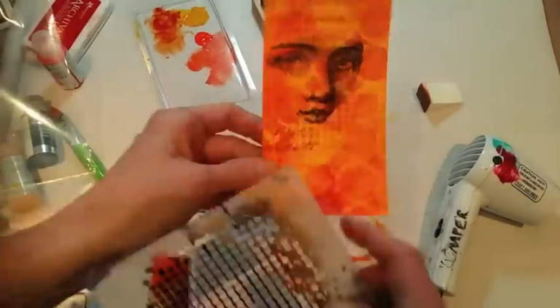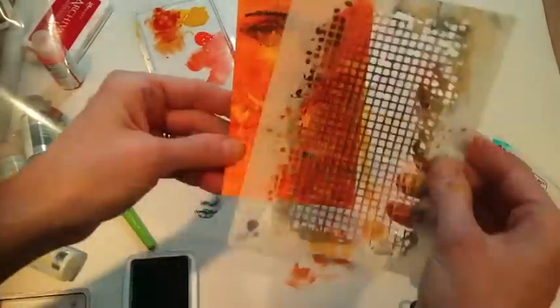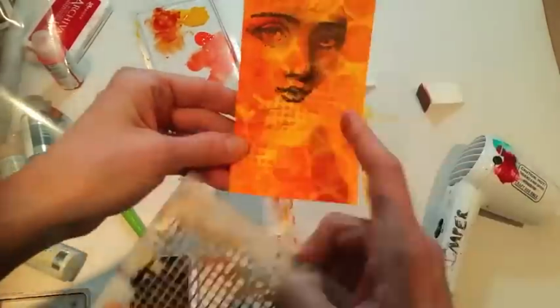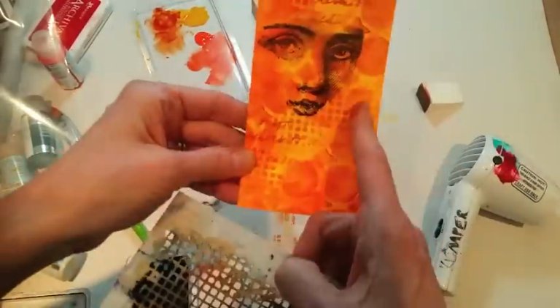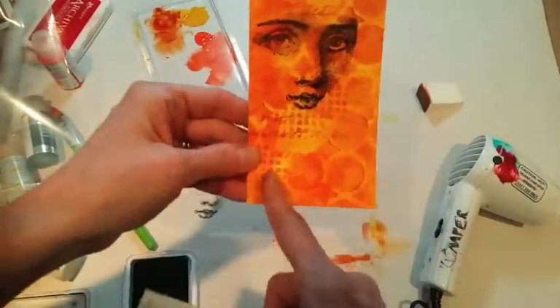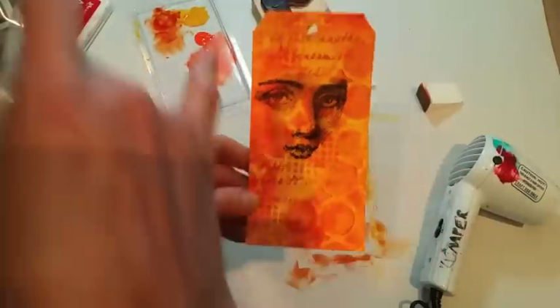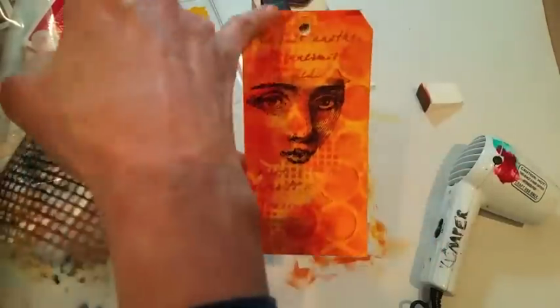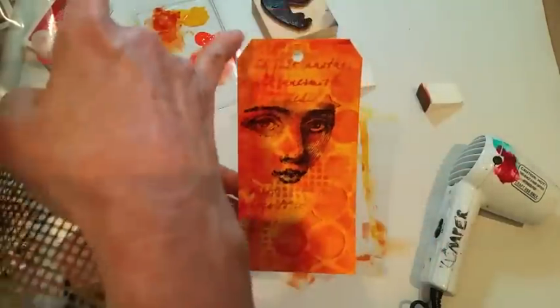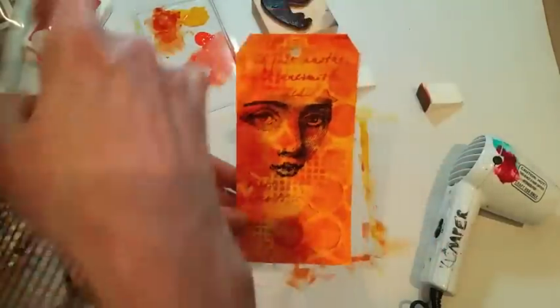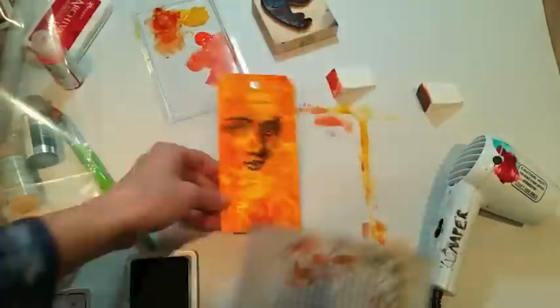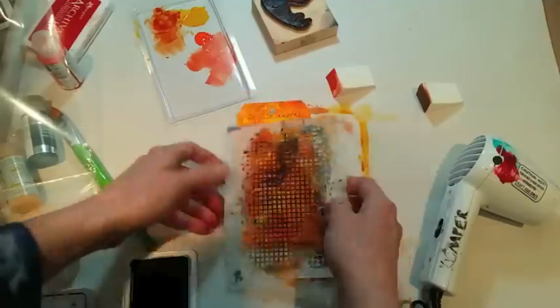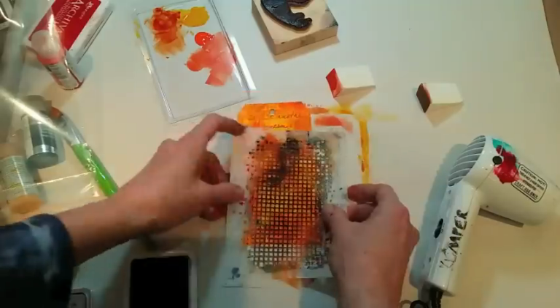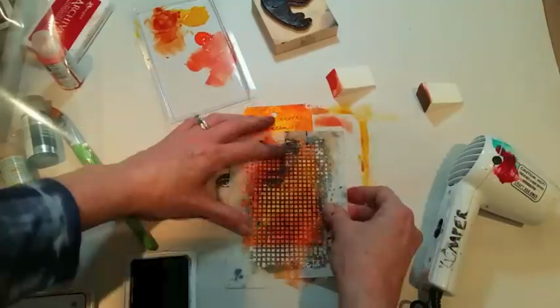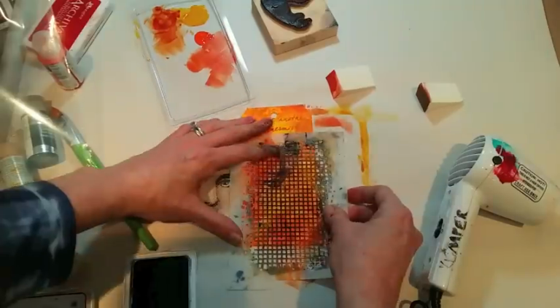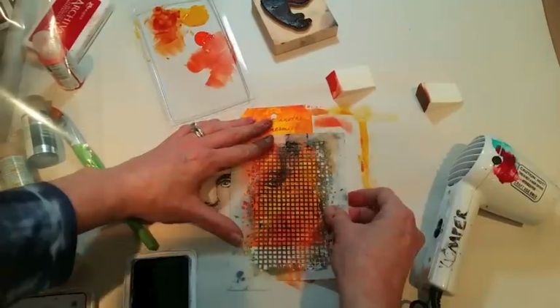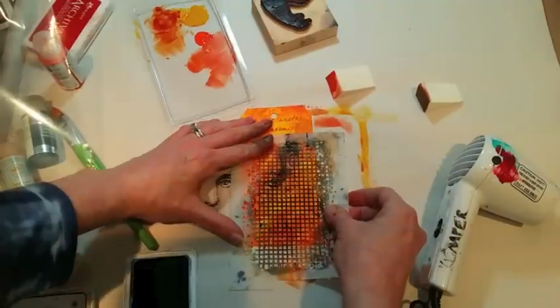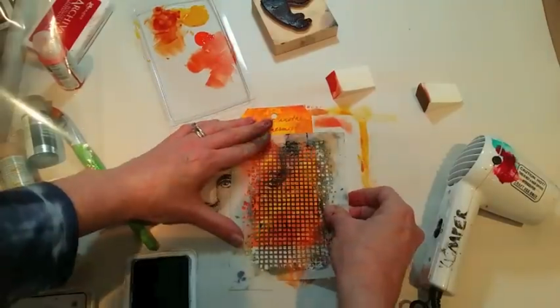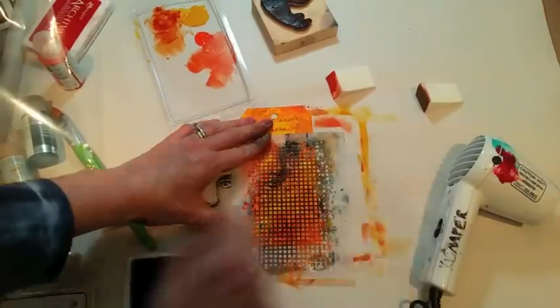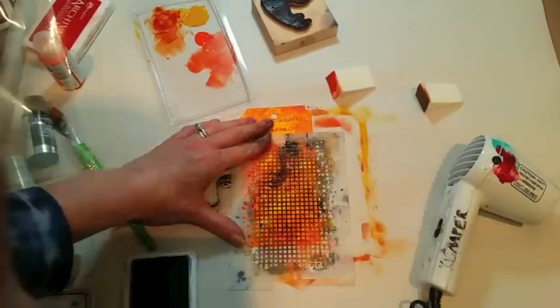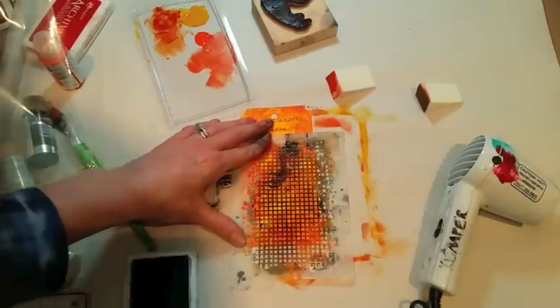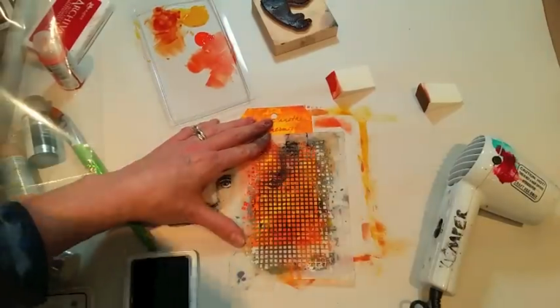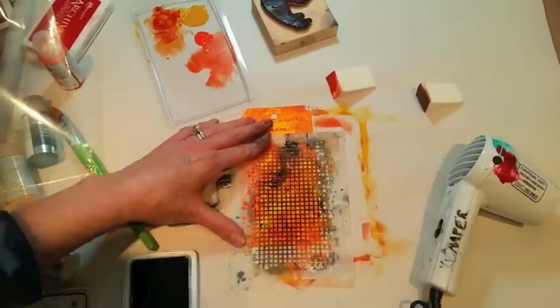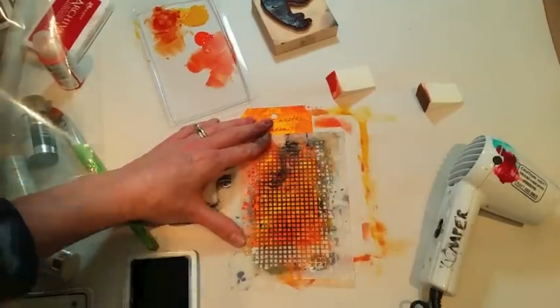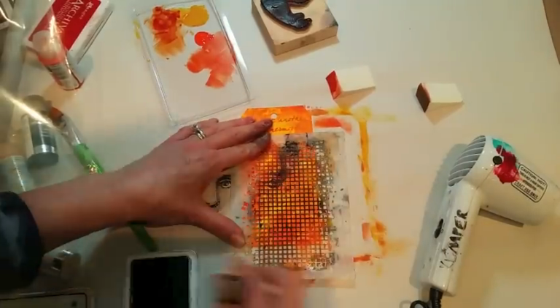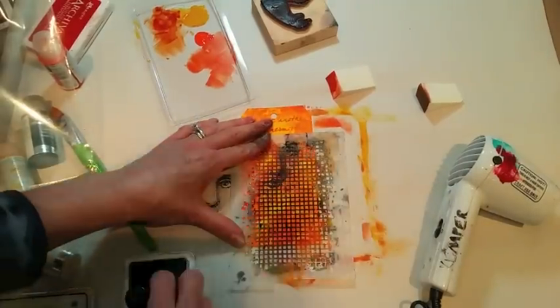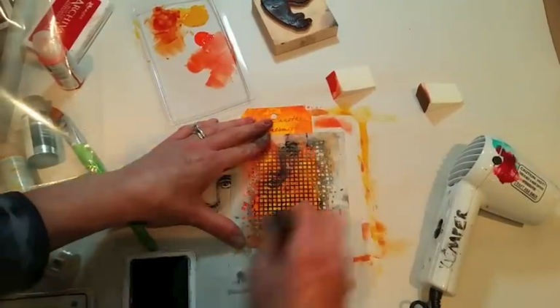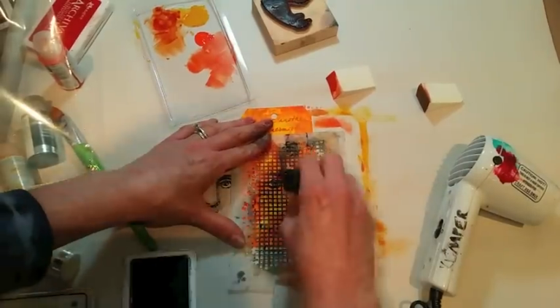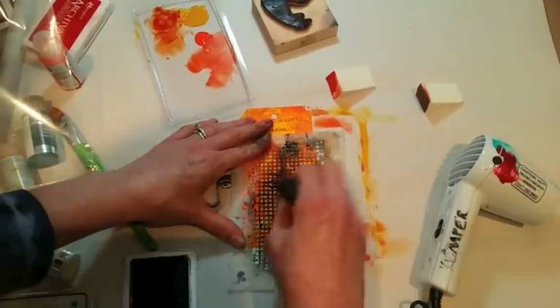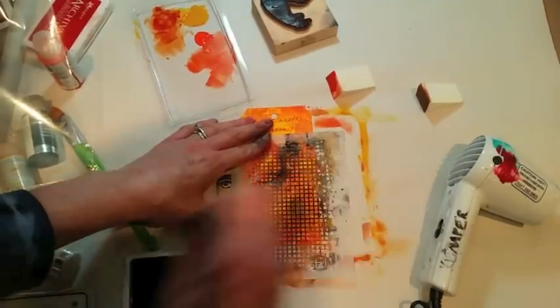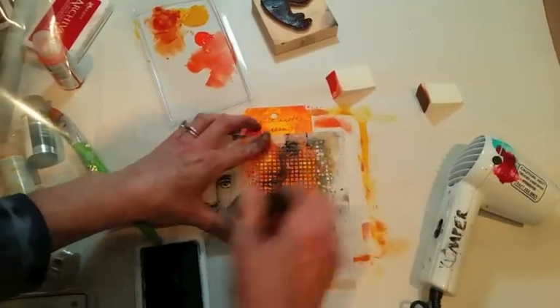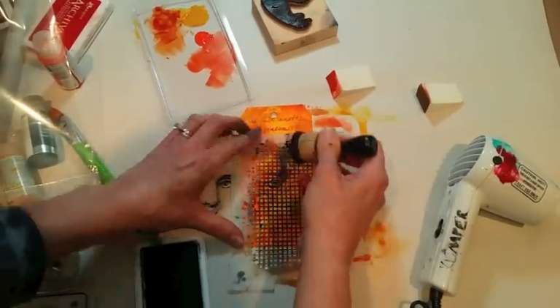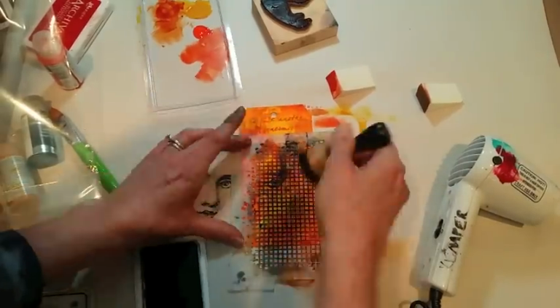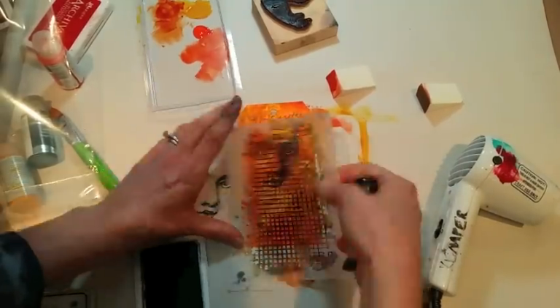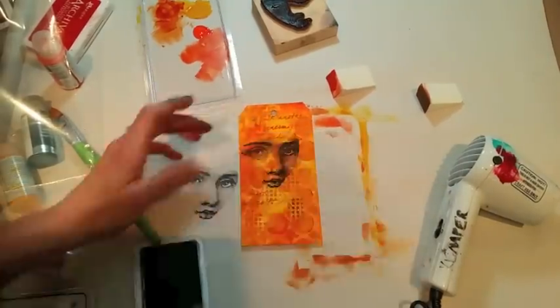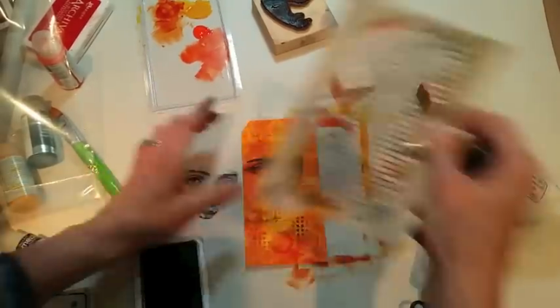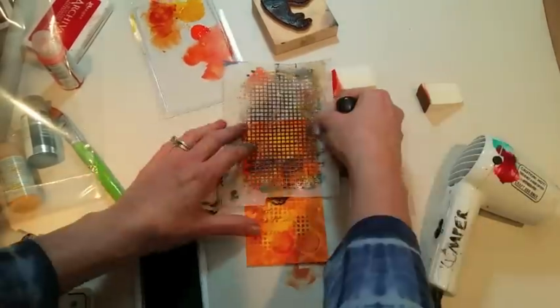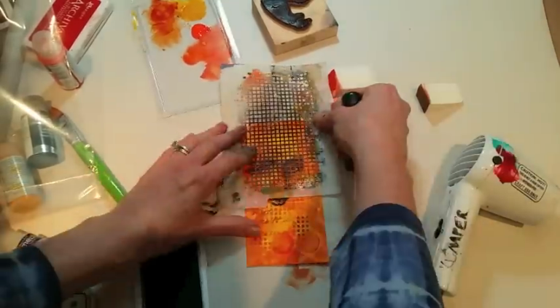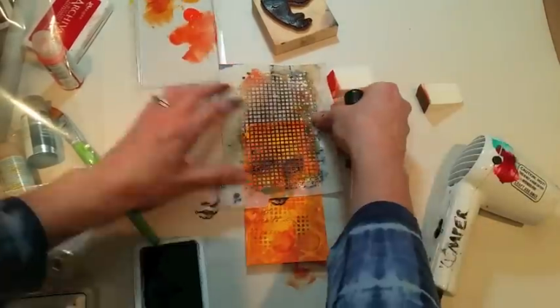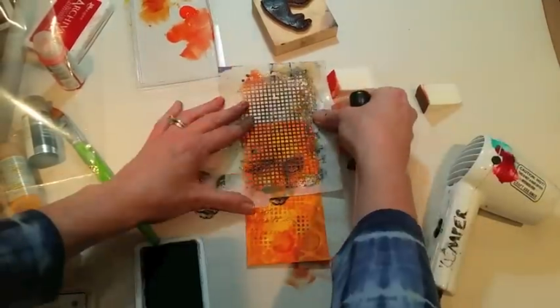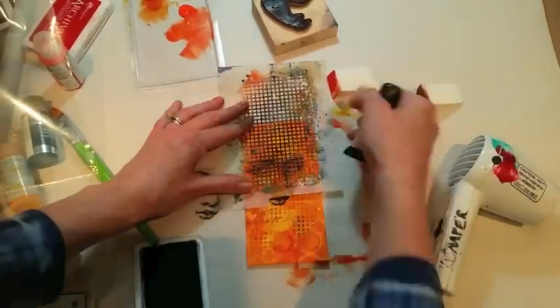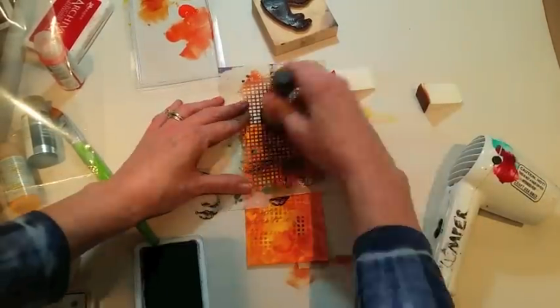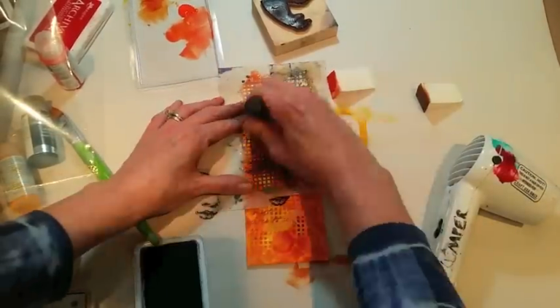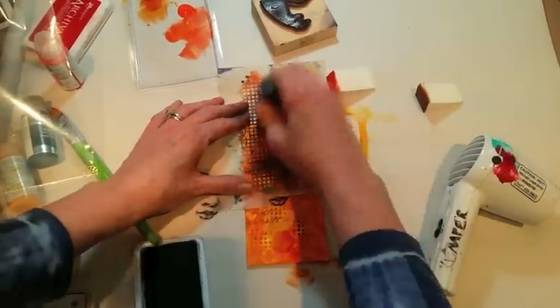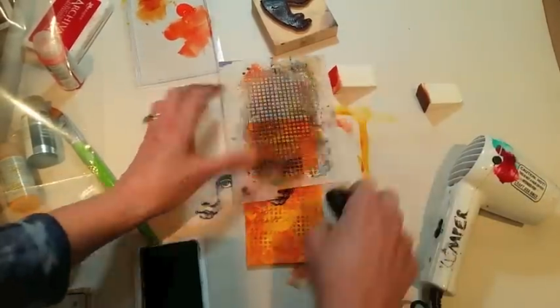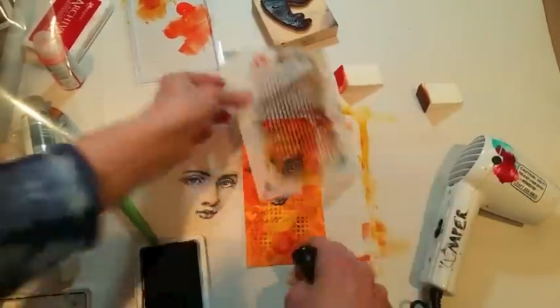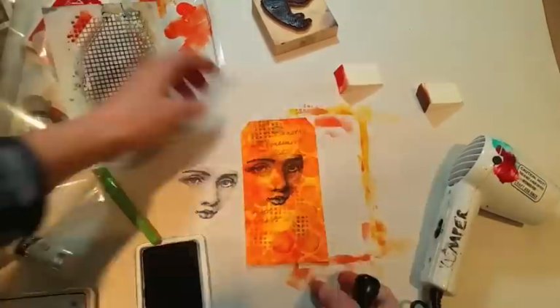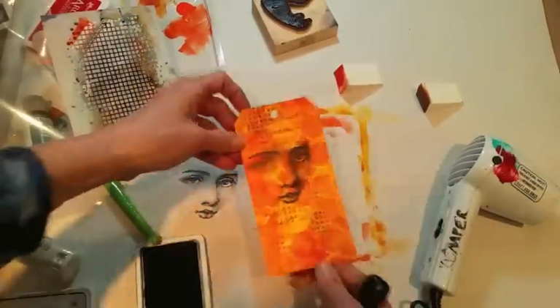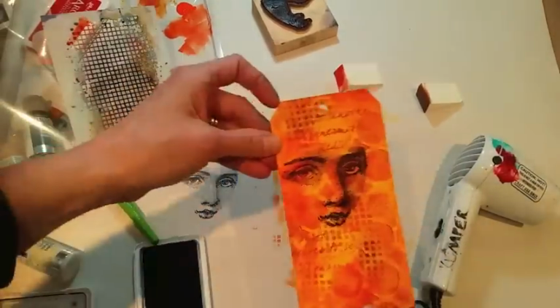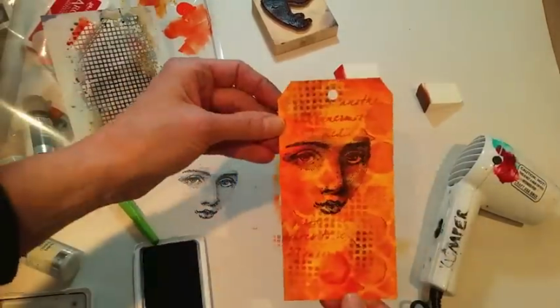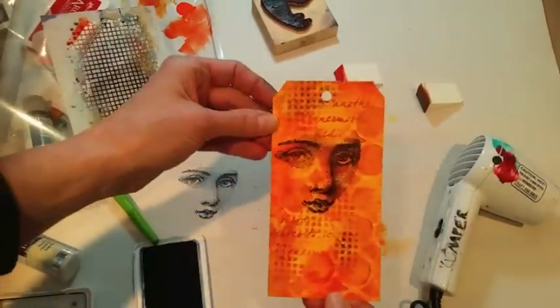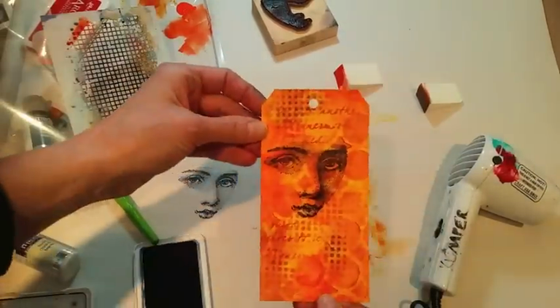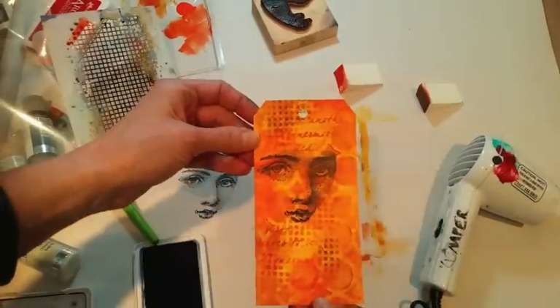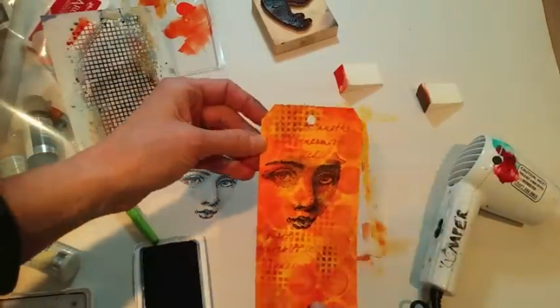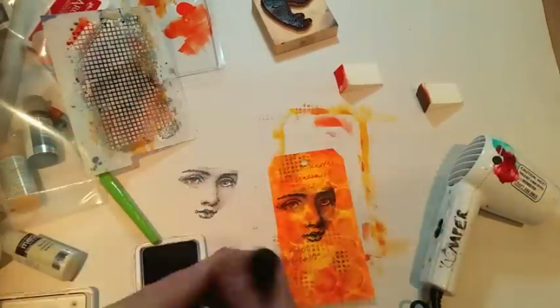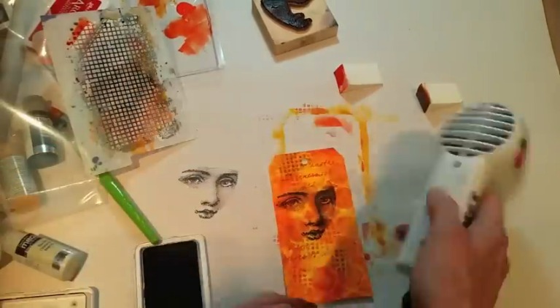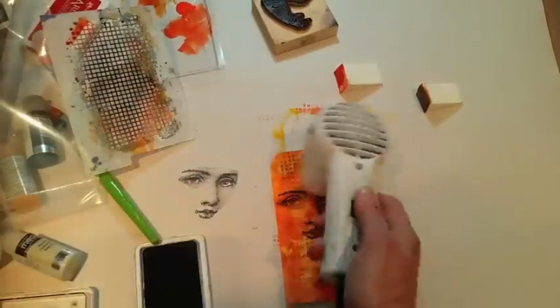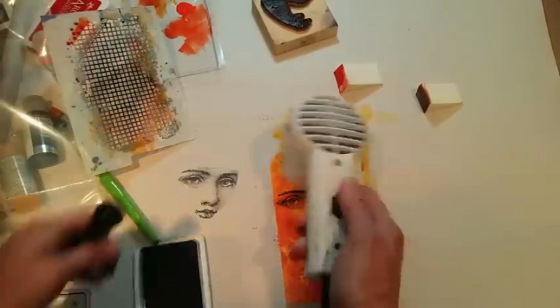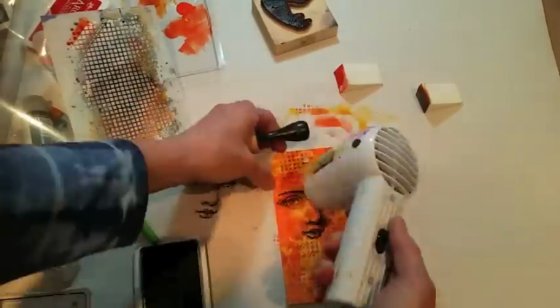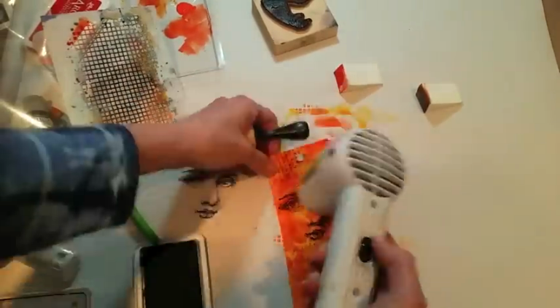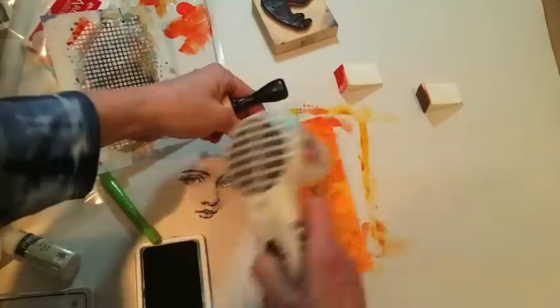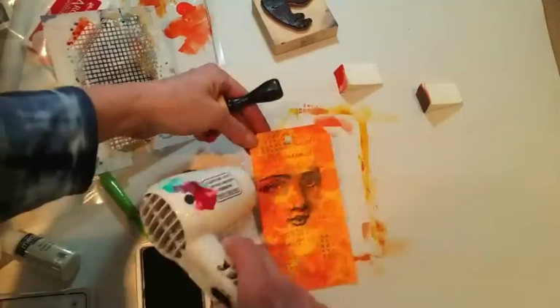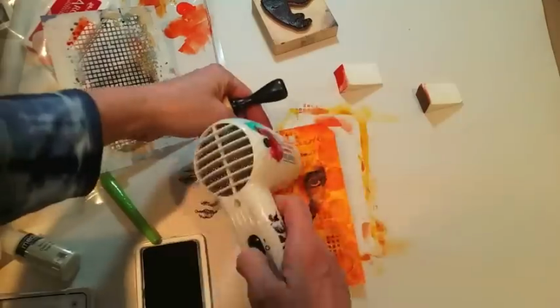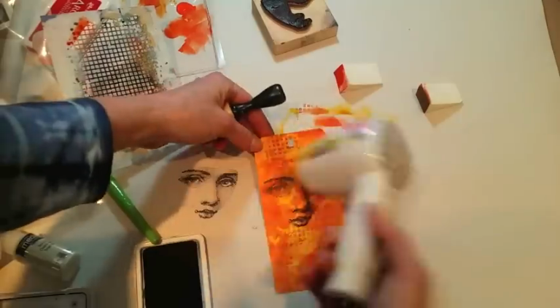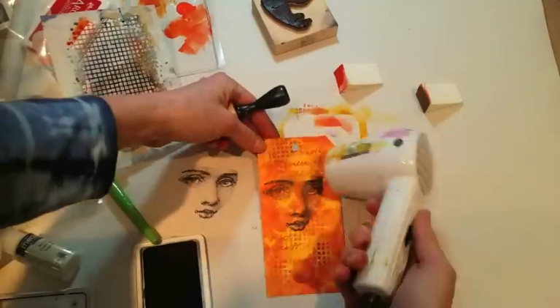A bit more stenciling using the same stencil, this time with black ink. So I'm repeating the pattern in a different color.